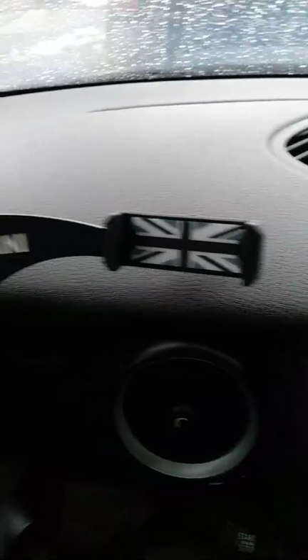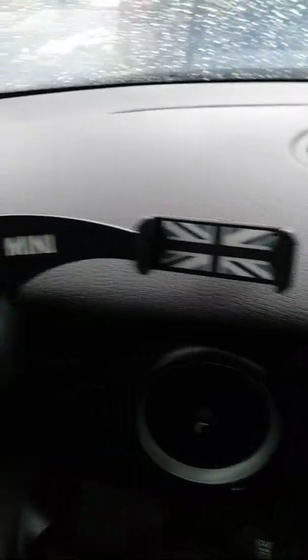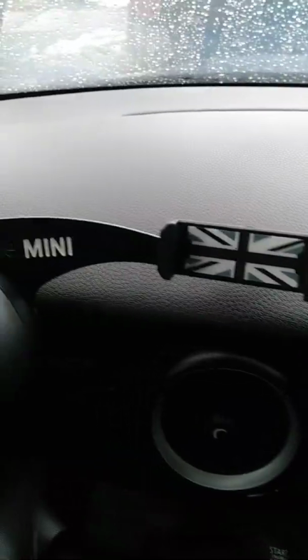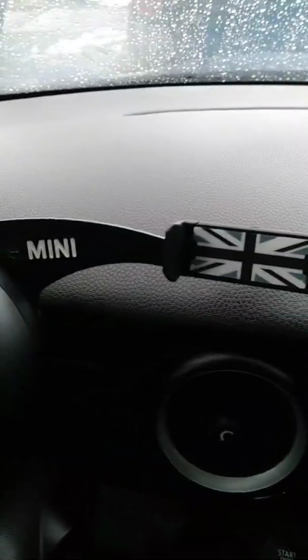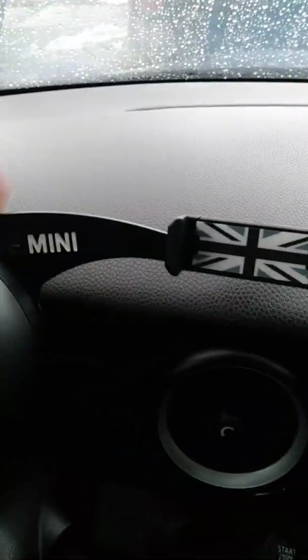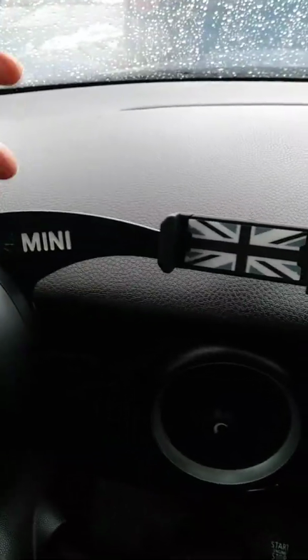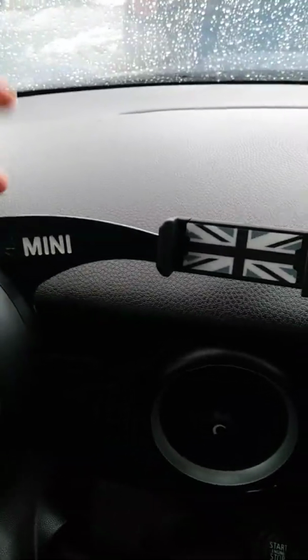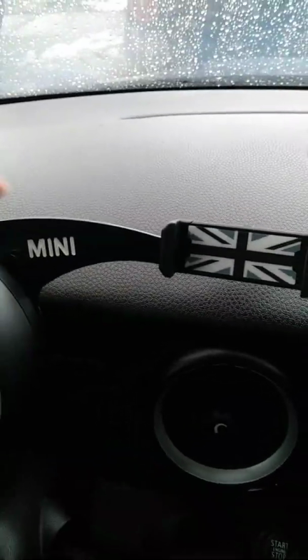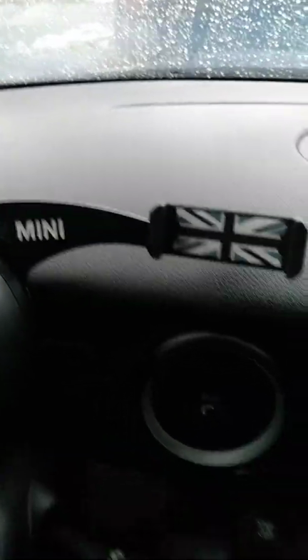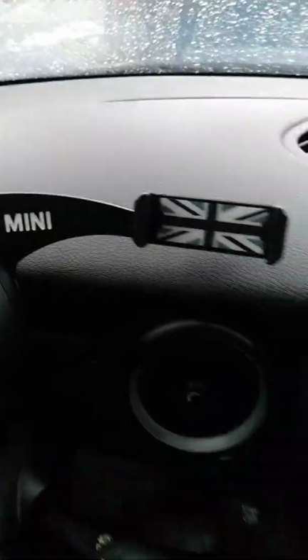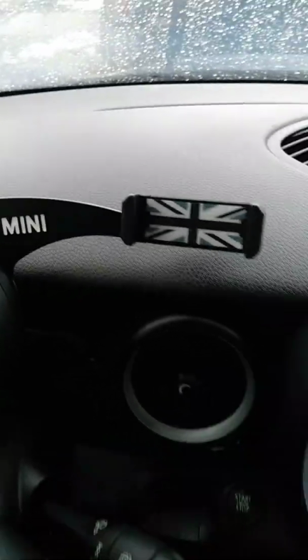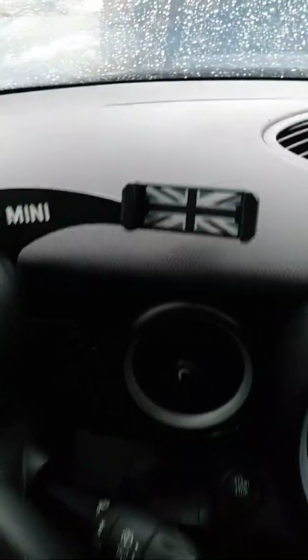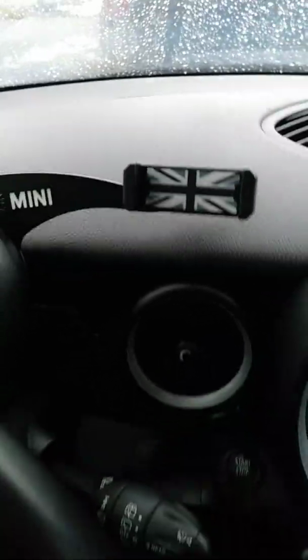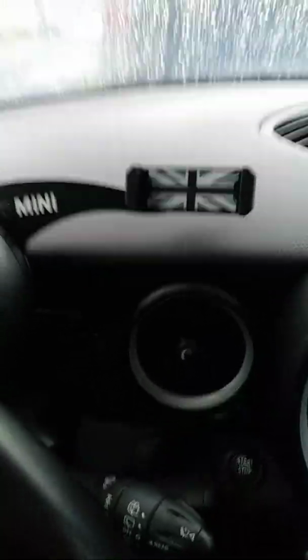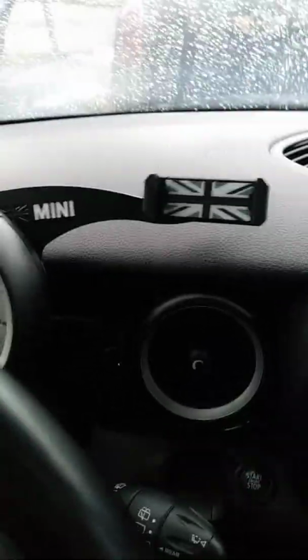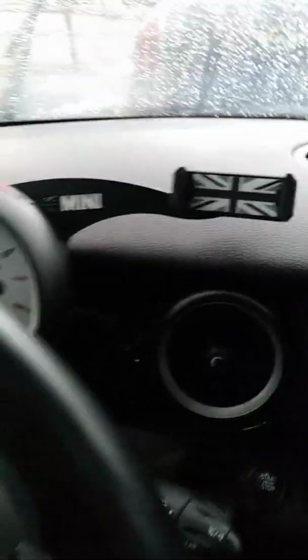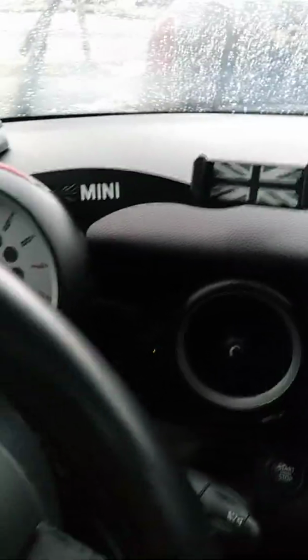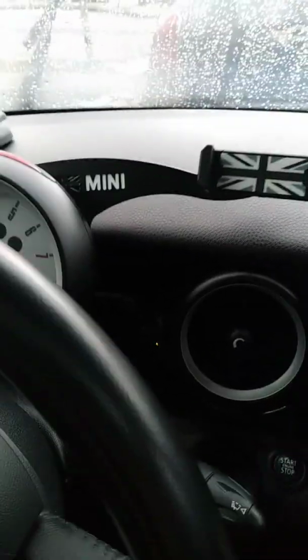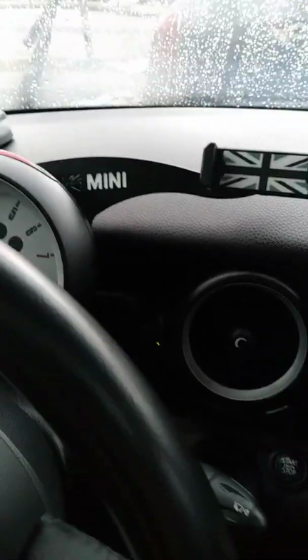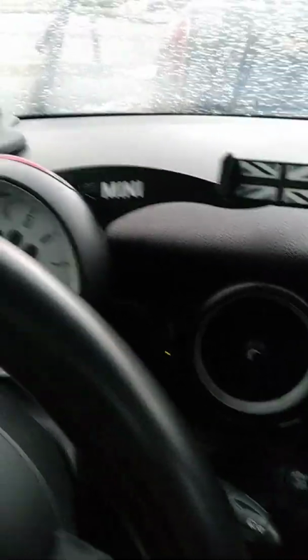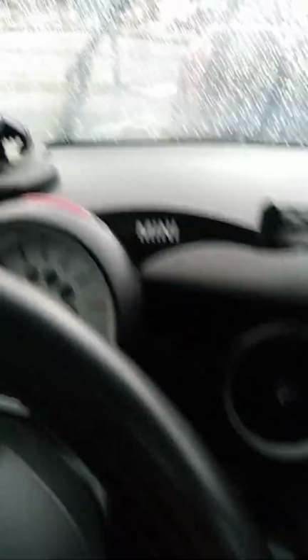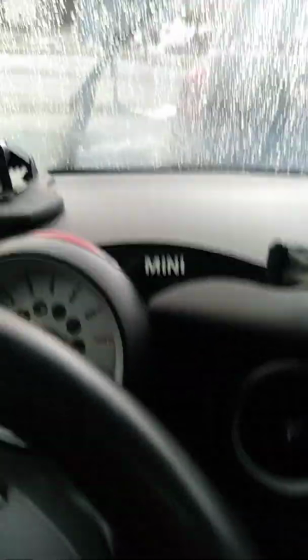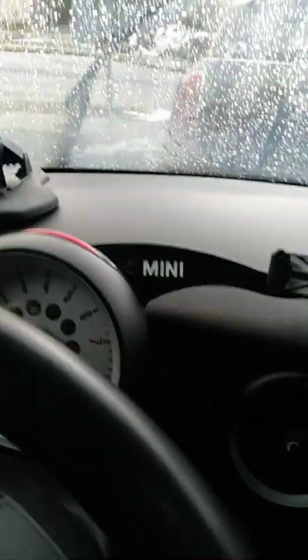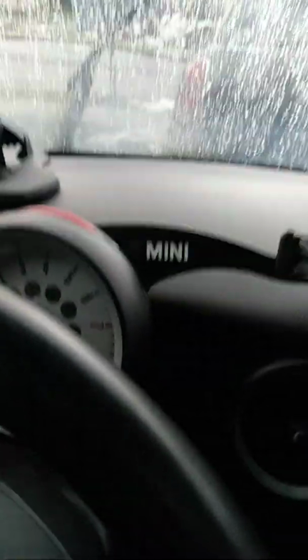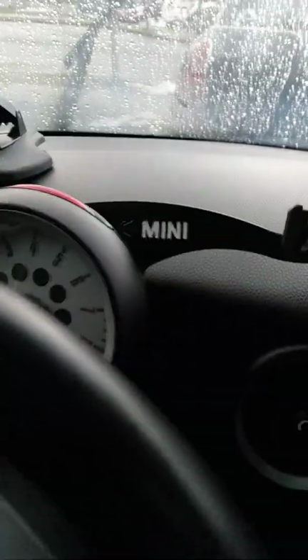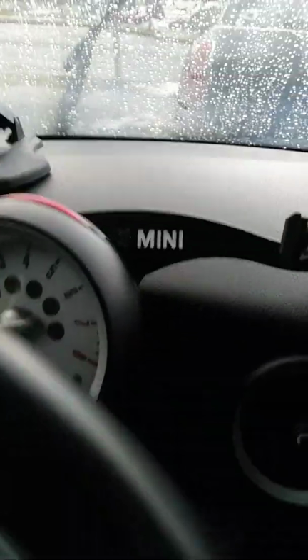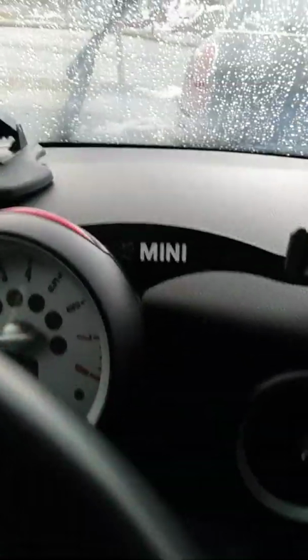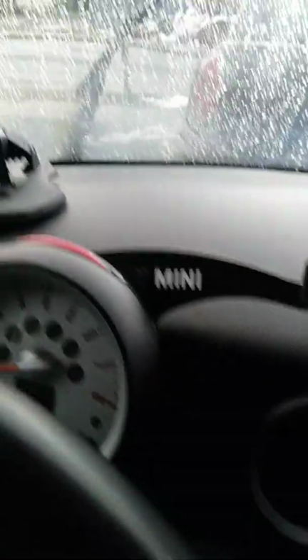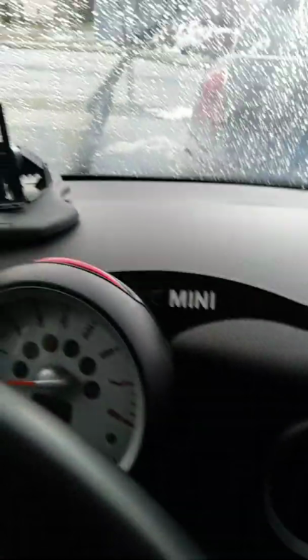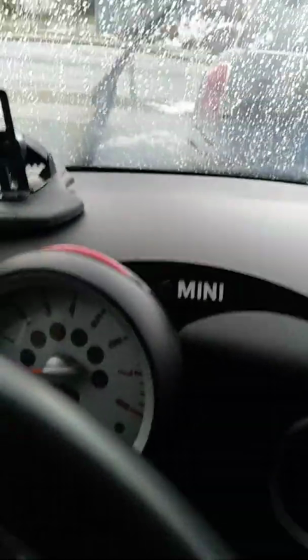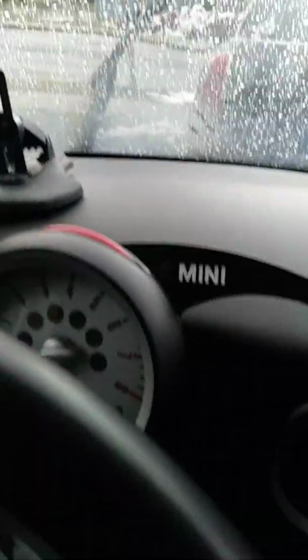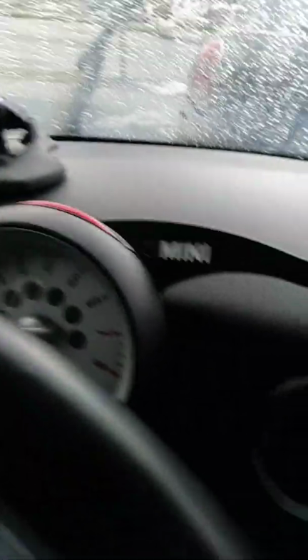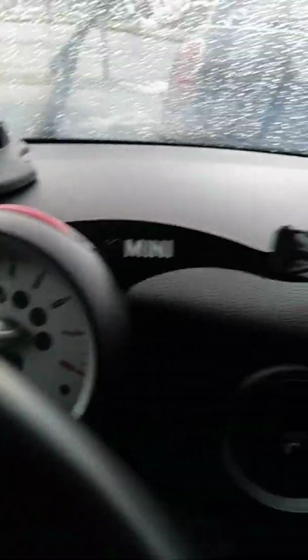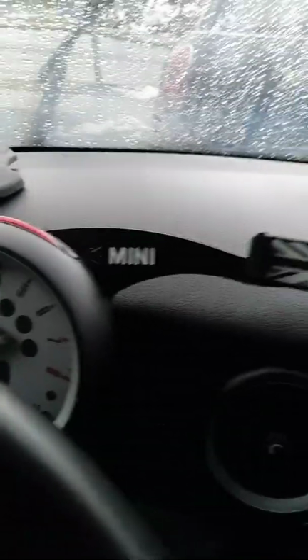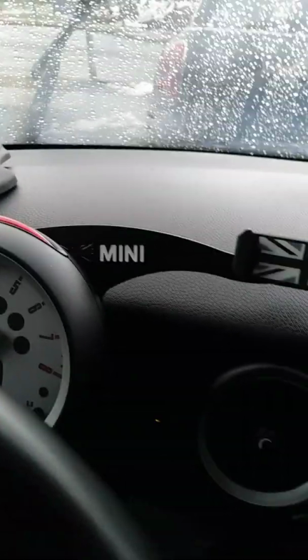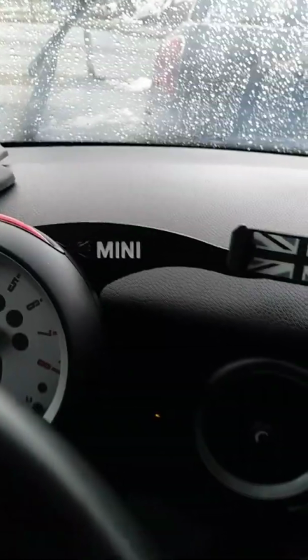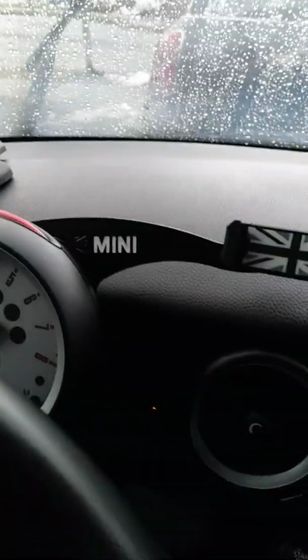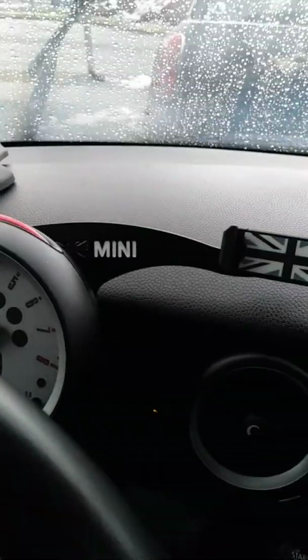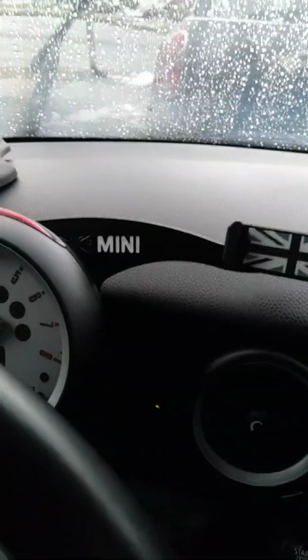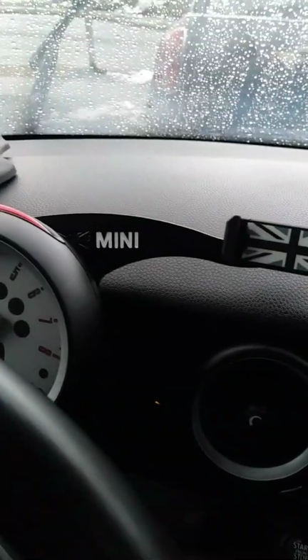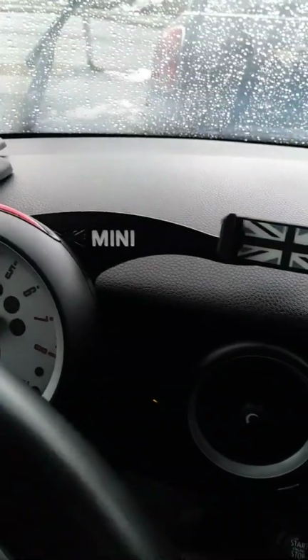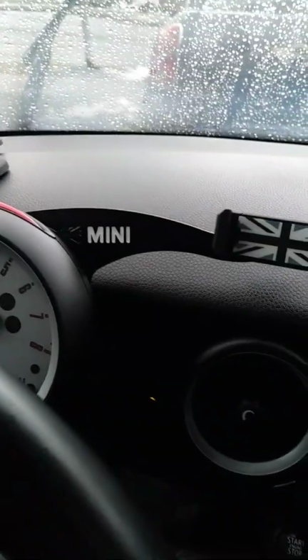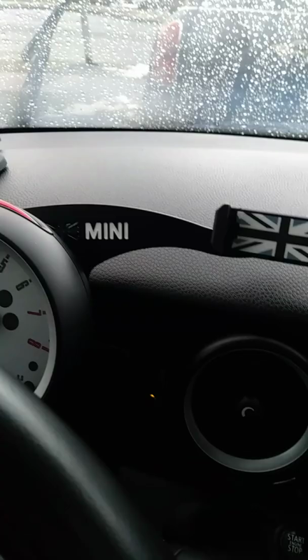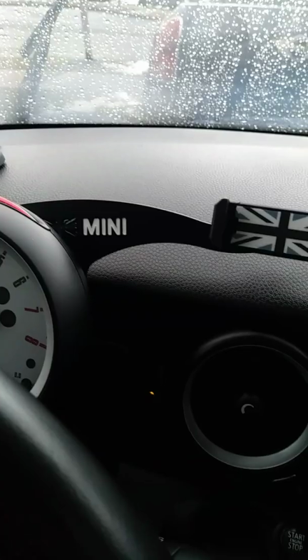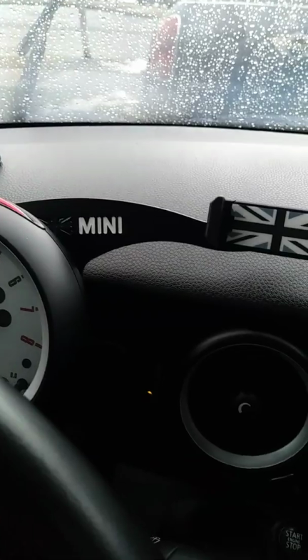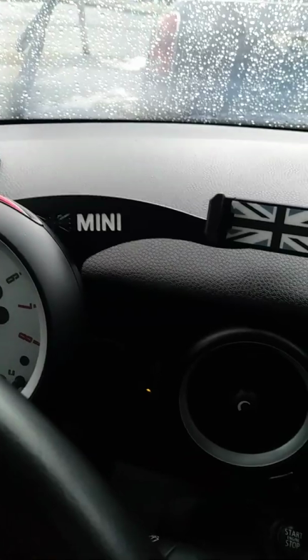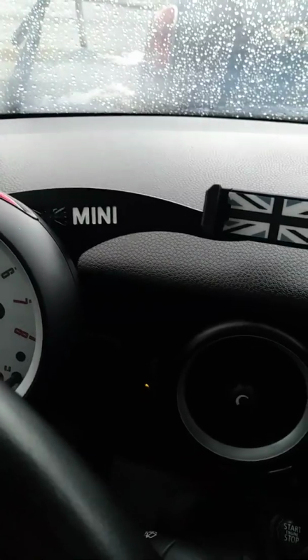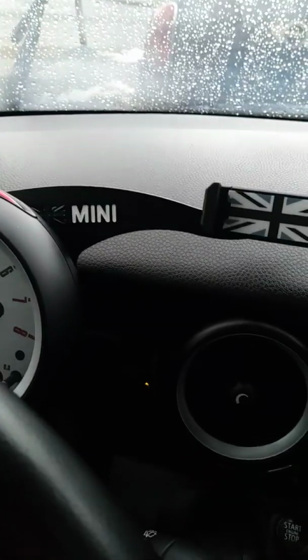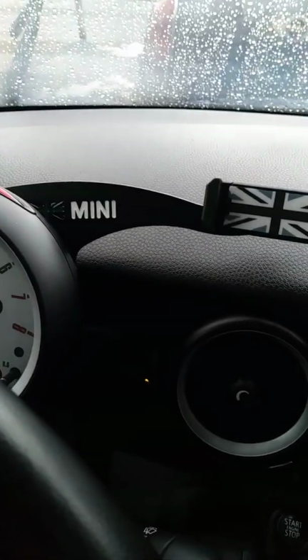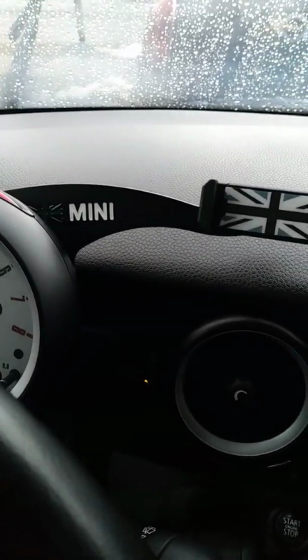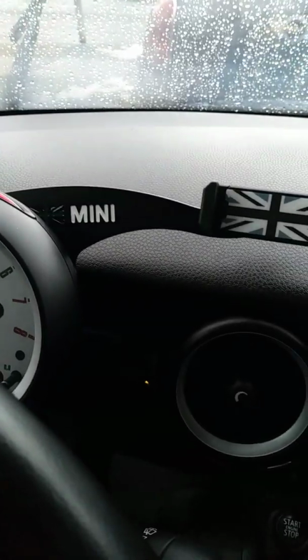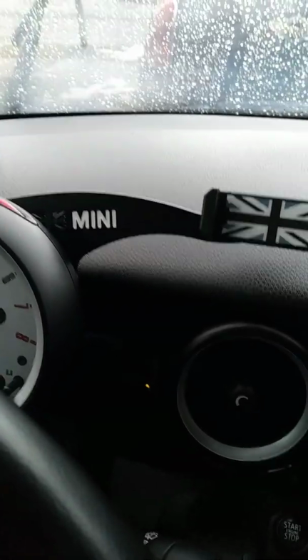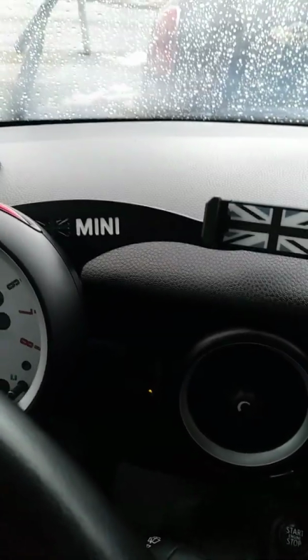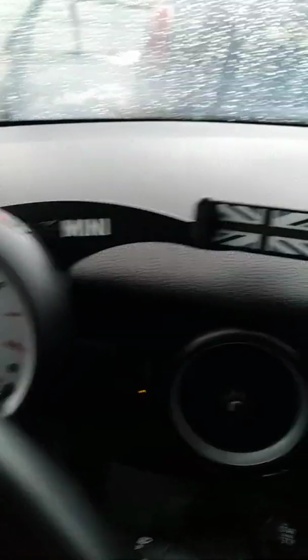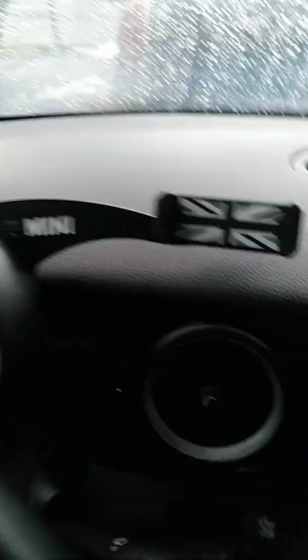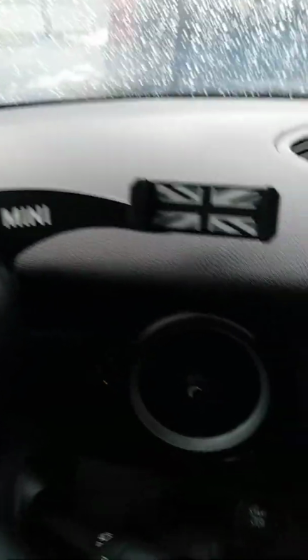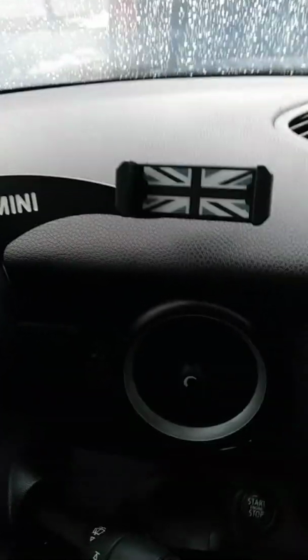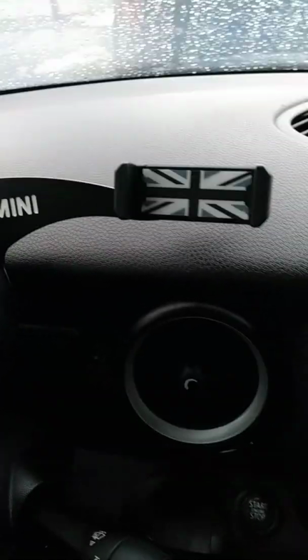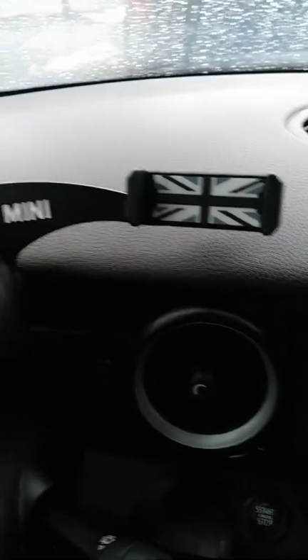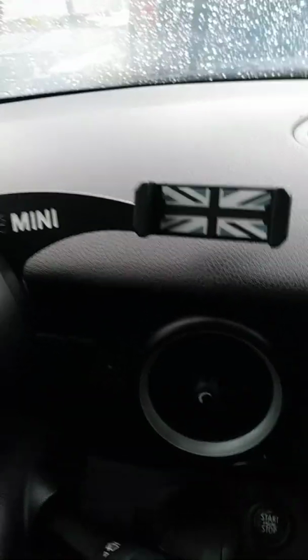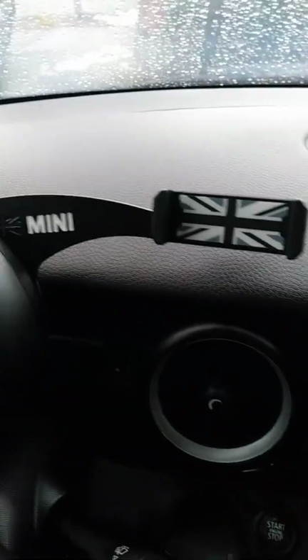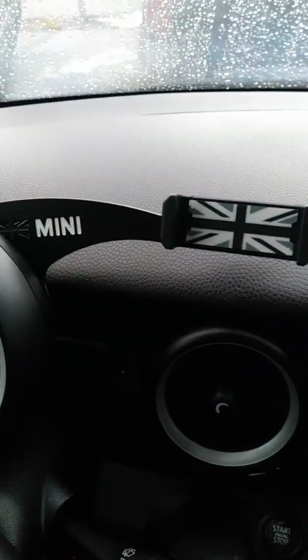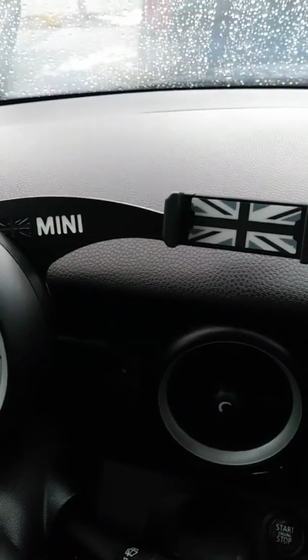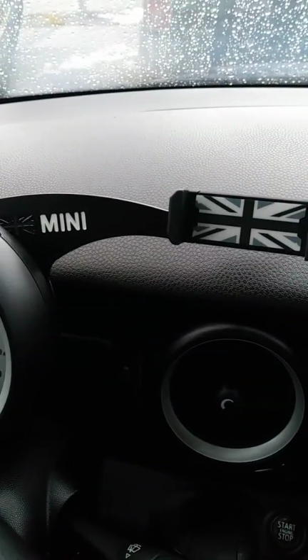I like that it's built in. I don't have to worry about a suction cup falling from the windshield. But if you have any questions or comments, let me know.